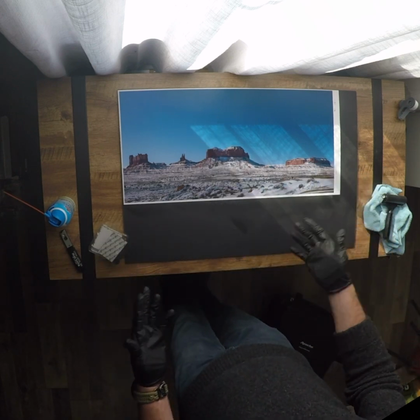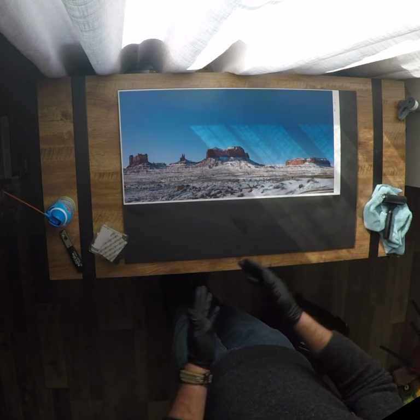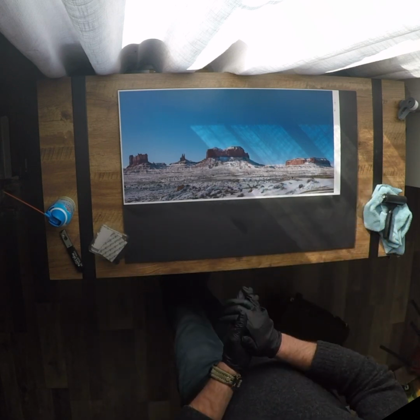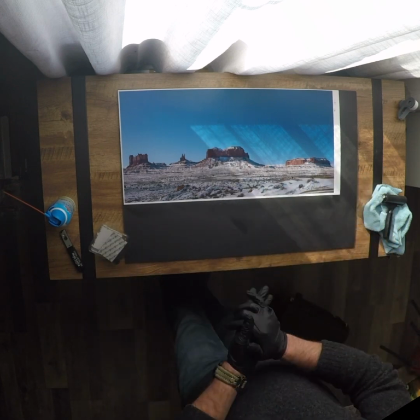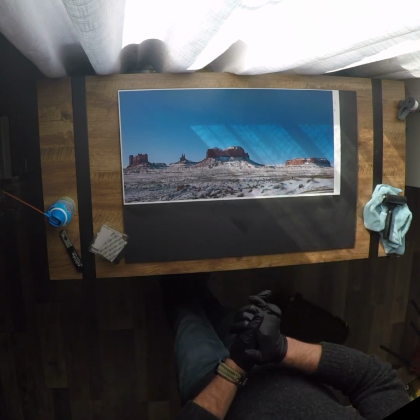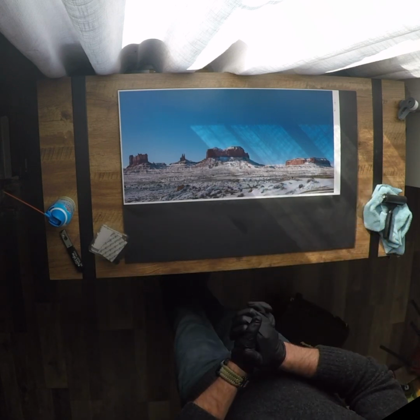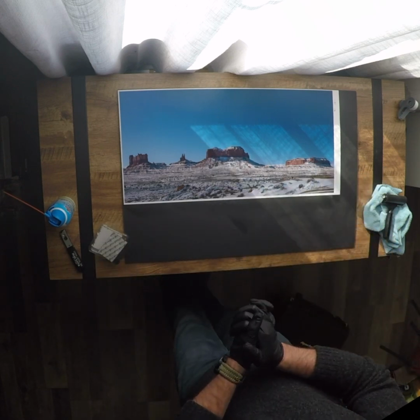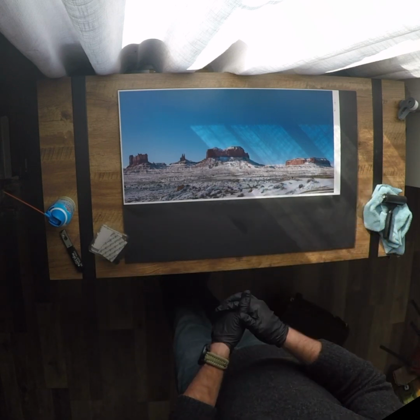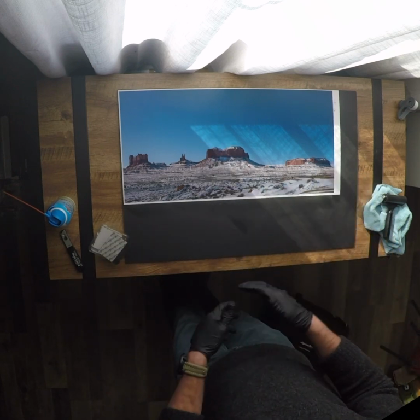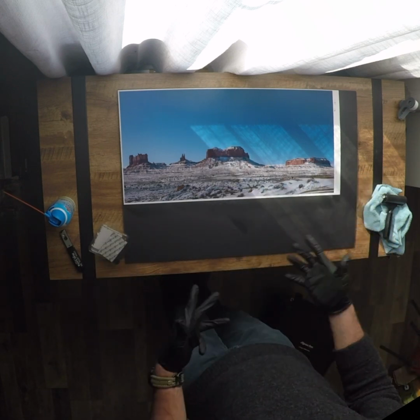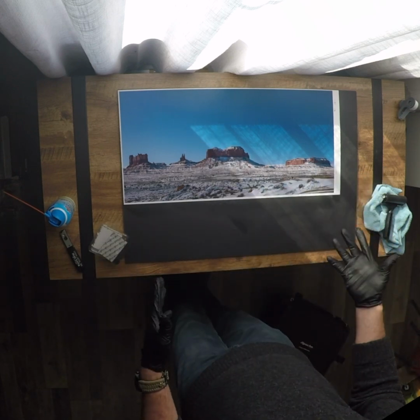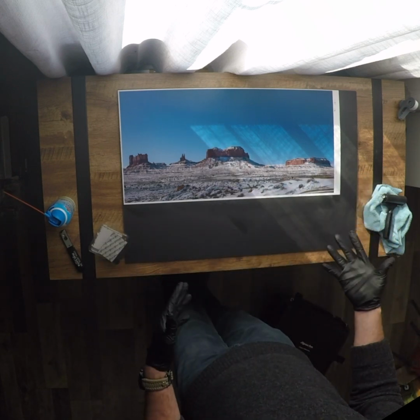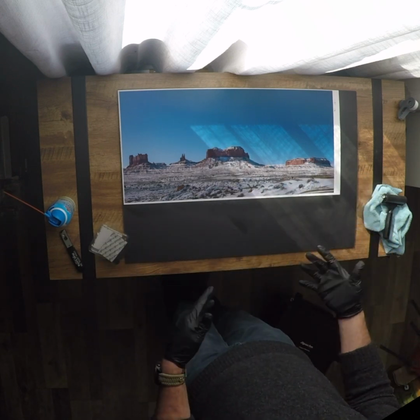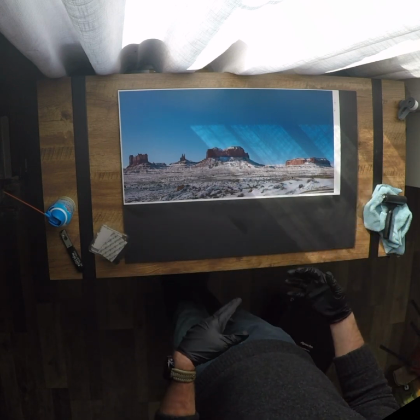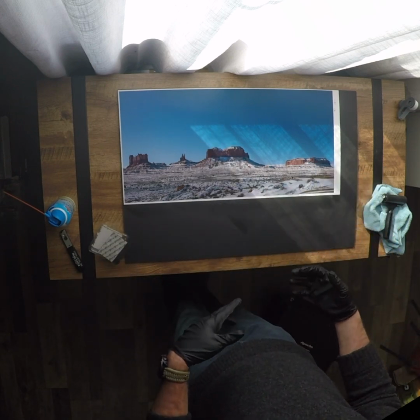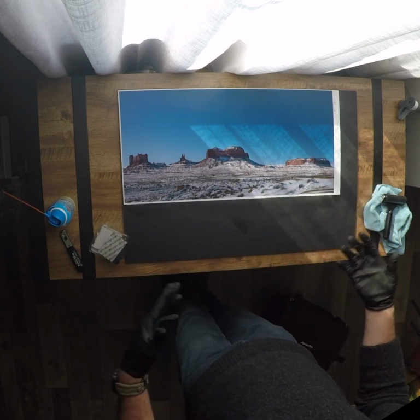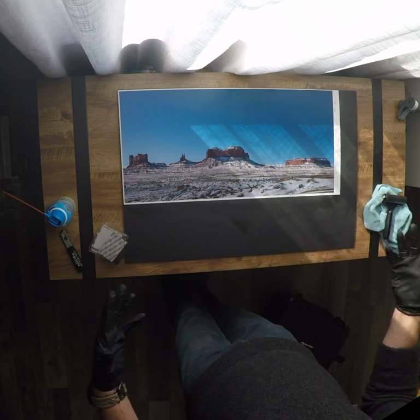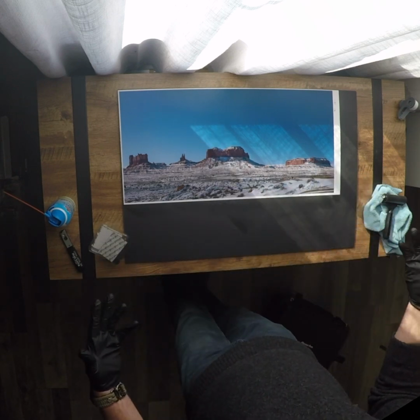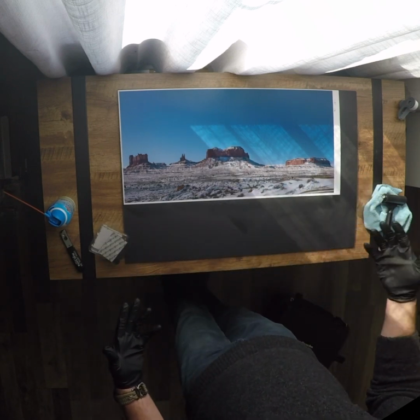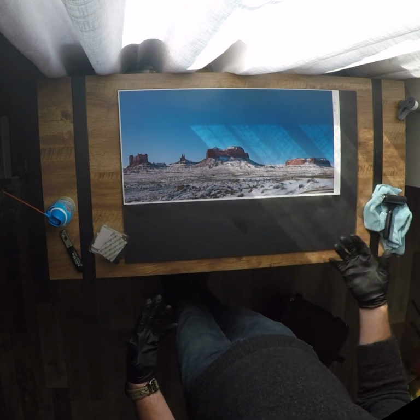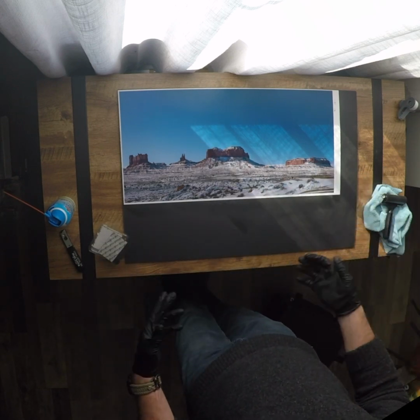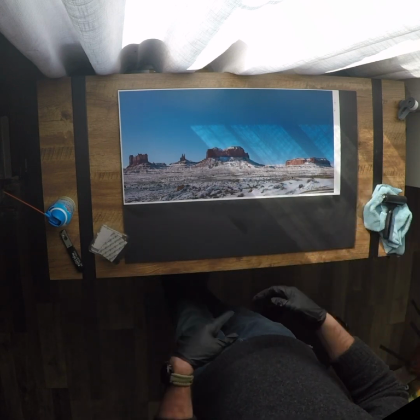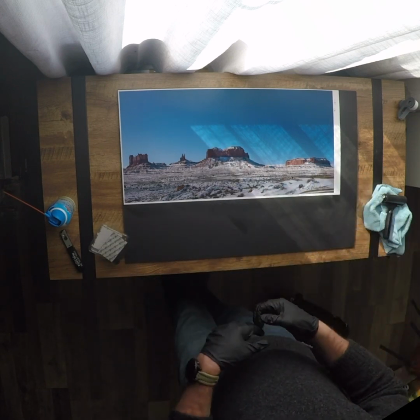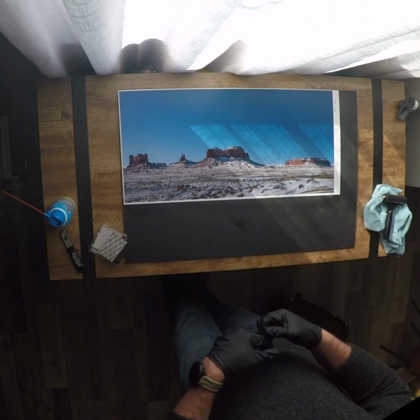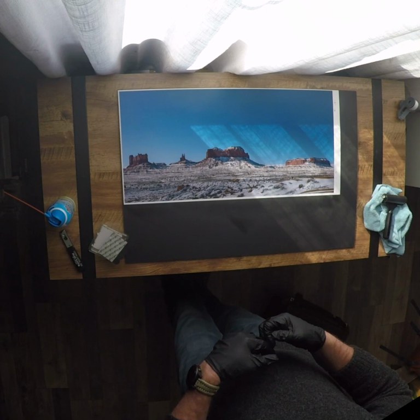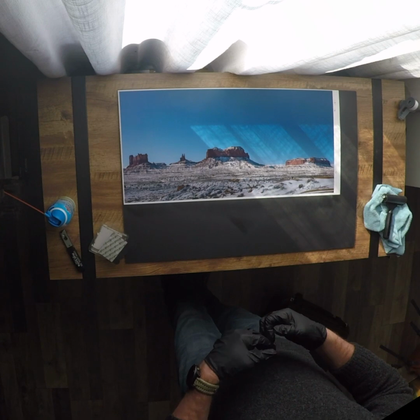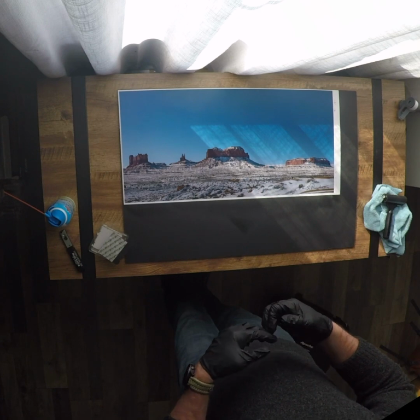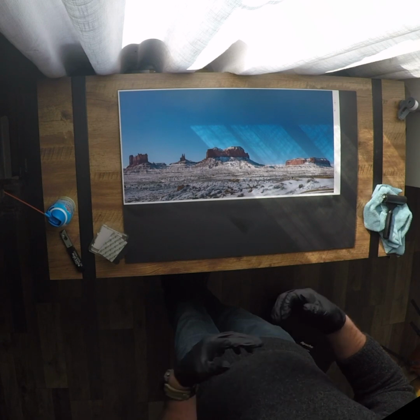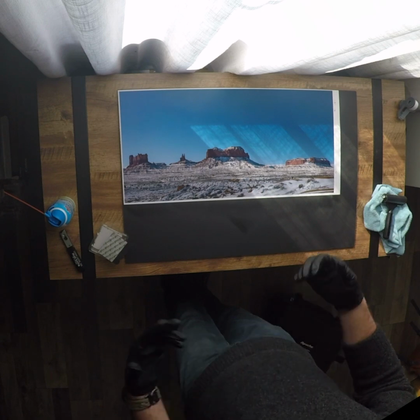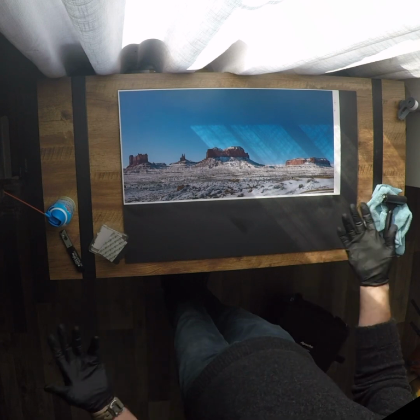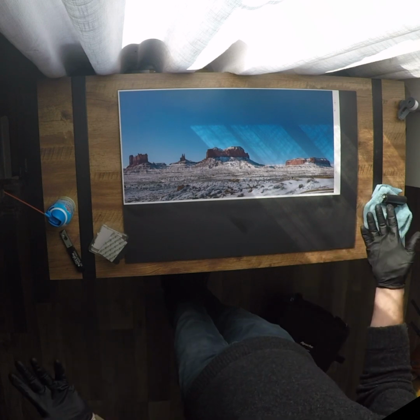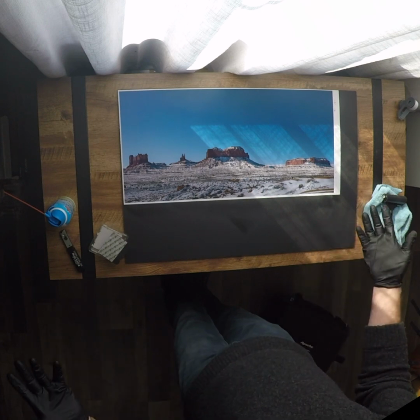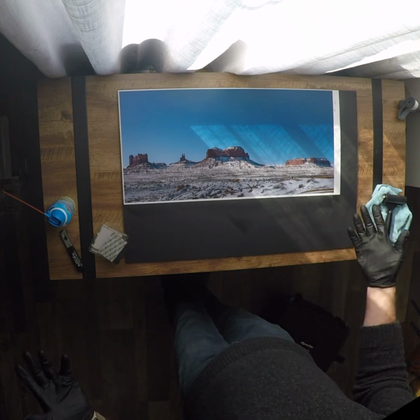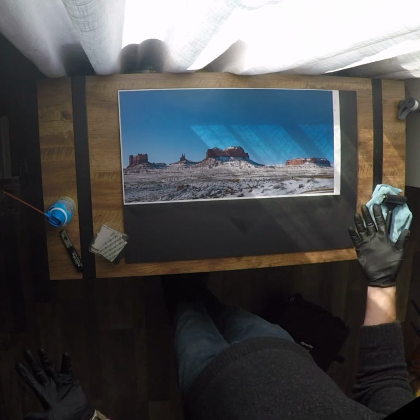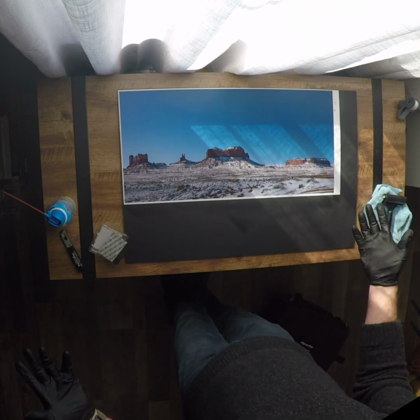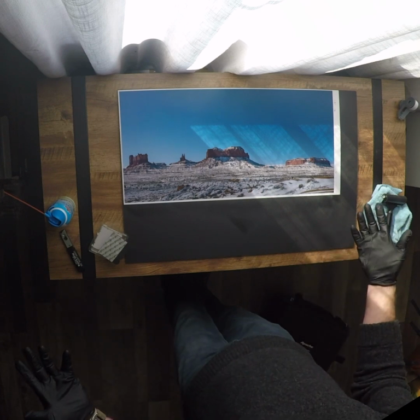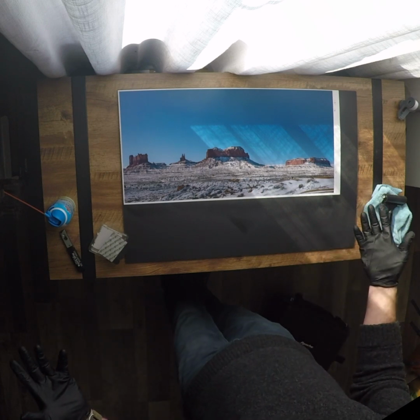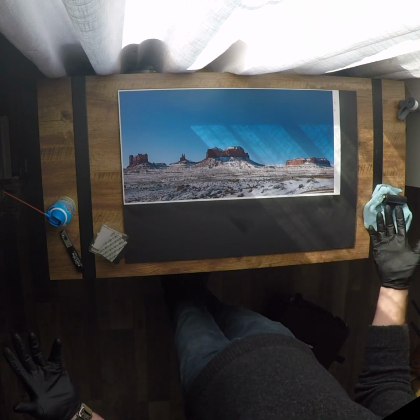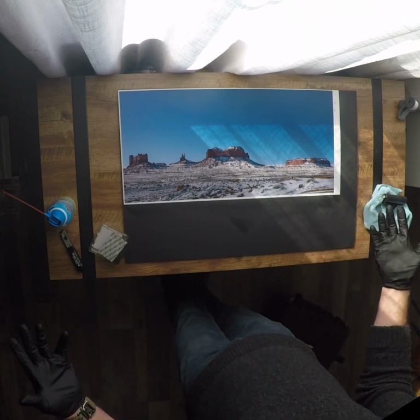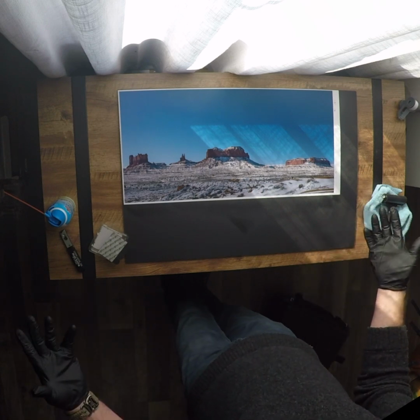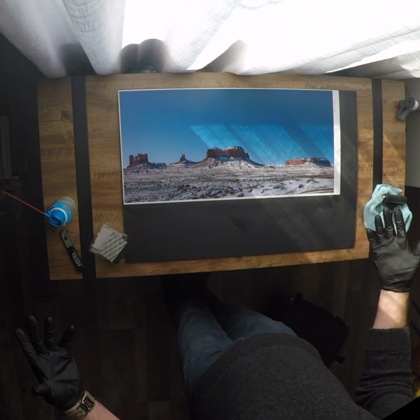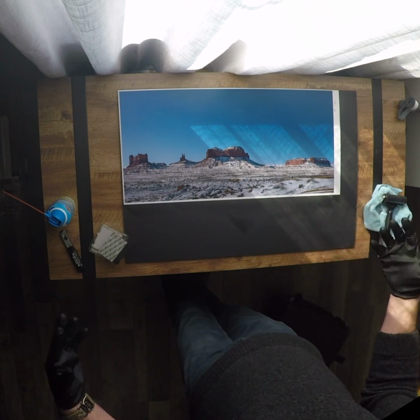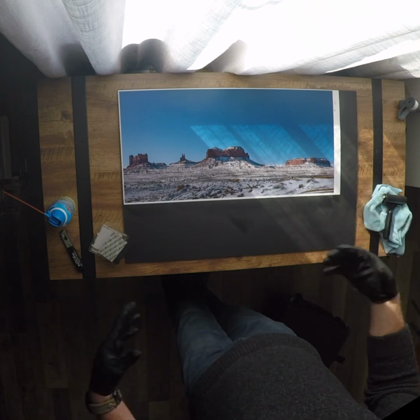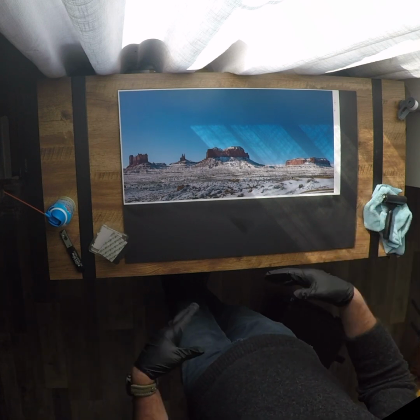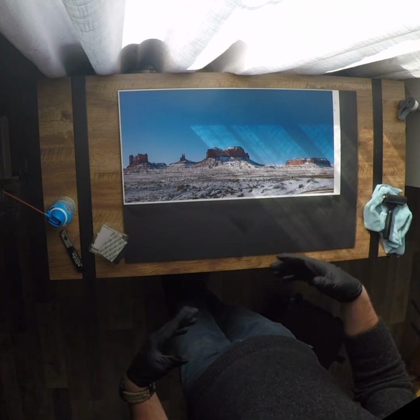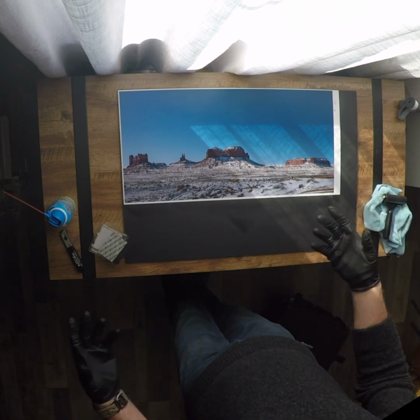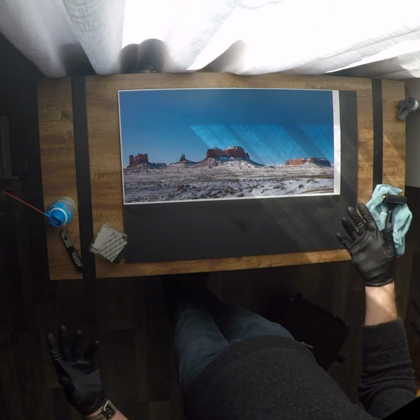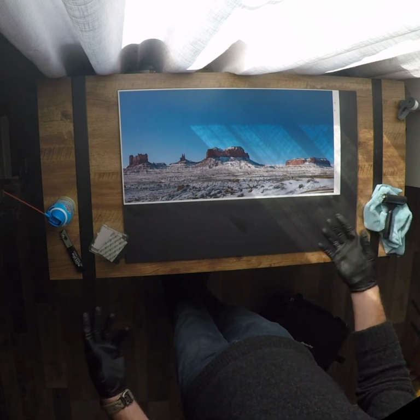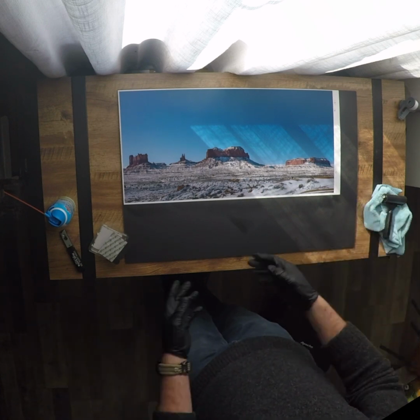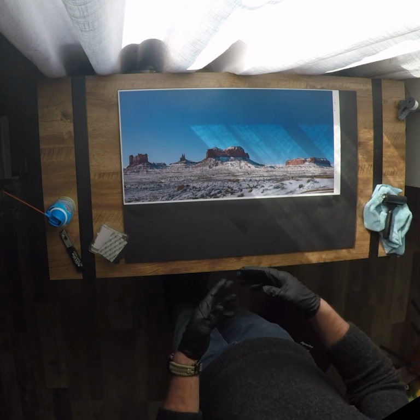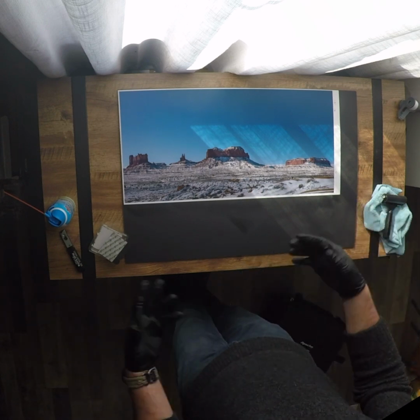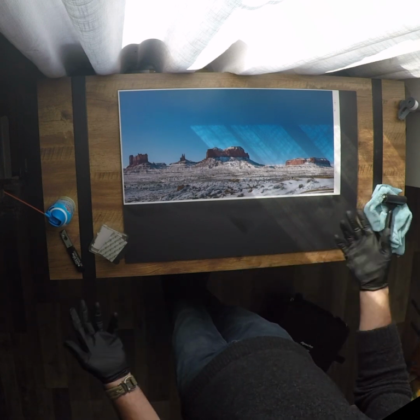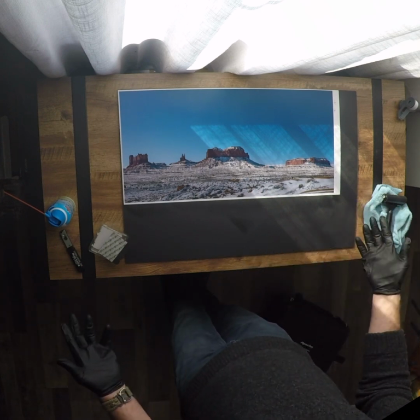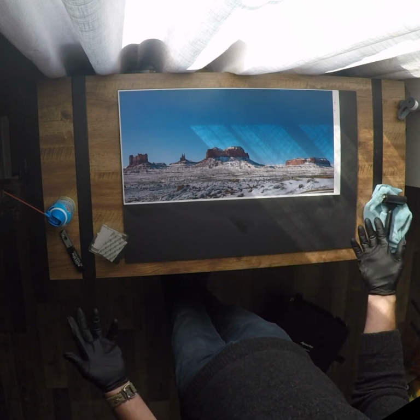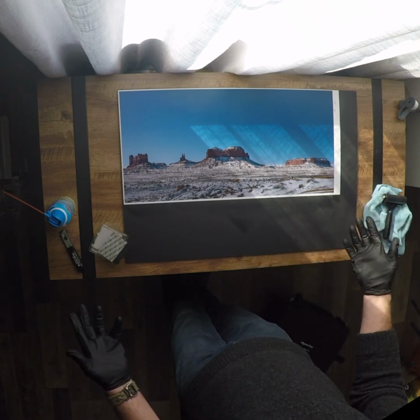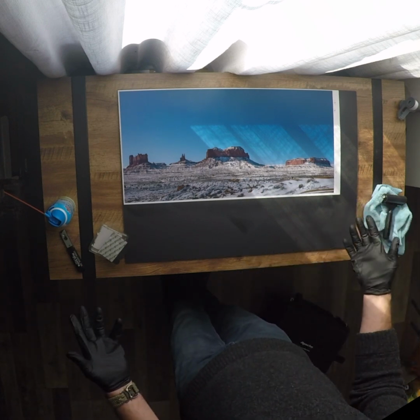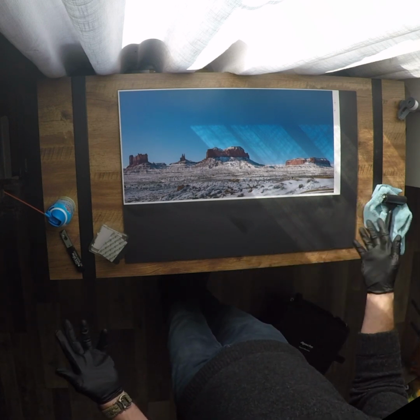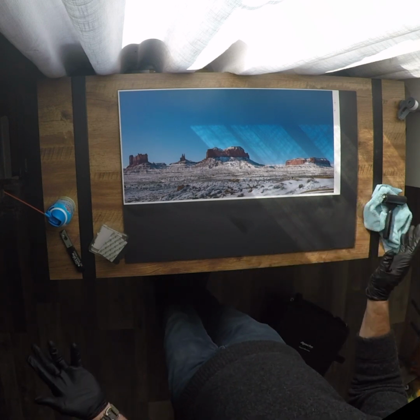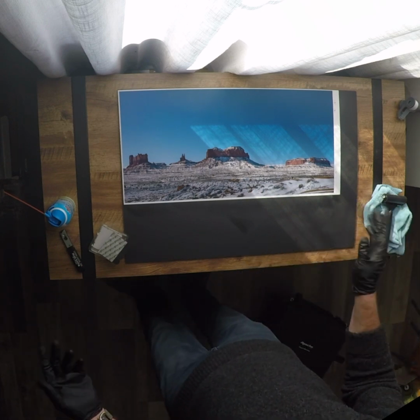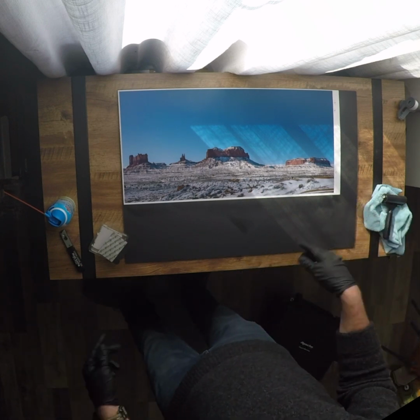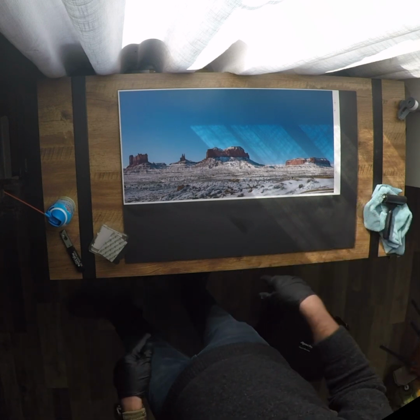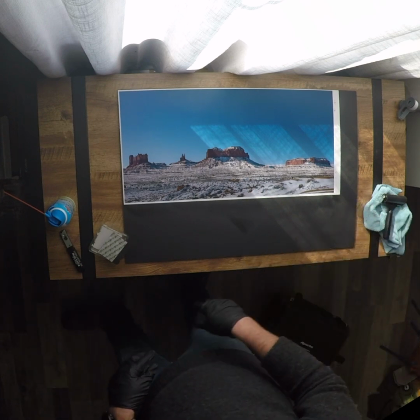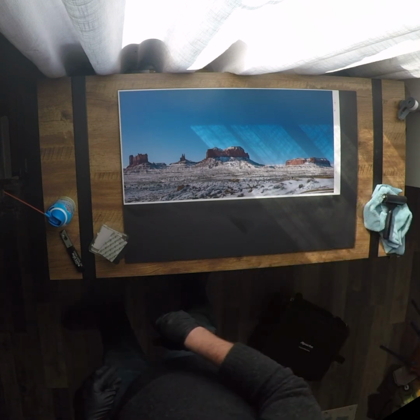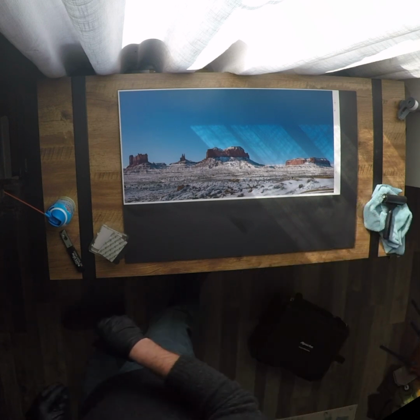Next time you guys see an awesome picture and you're like, 'Oh, I want that on my wall,' you don't have to buy a frame or get a frame. You can just put it up. It's pretty cheap, pretty easy.